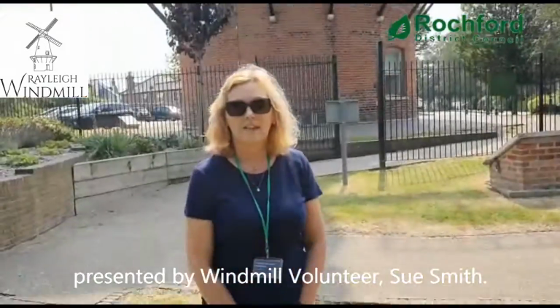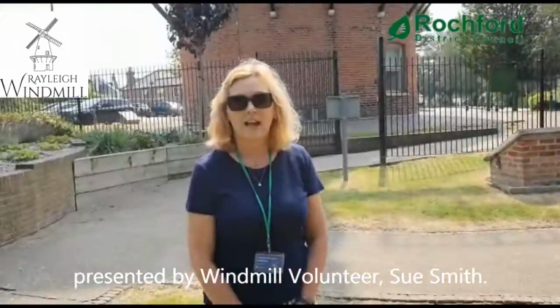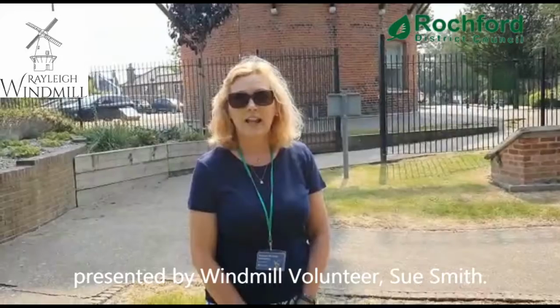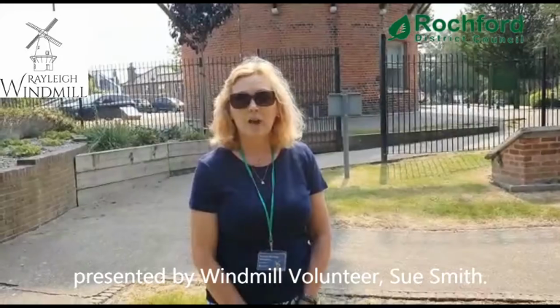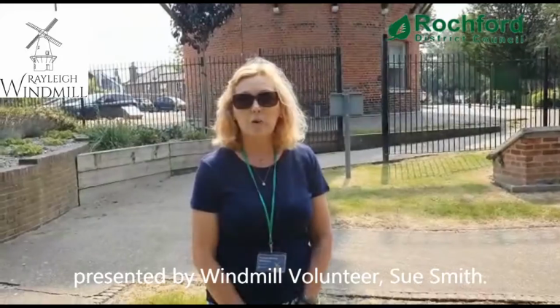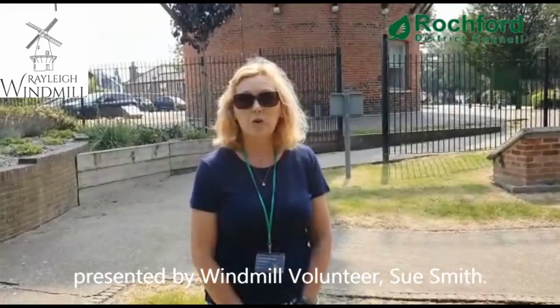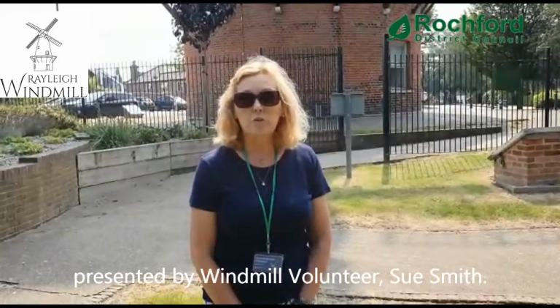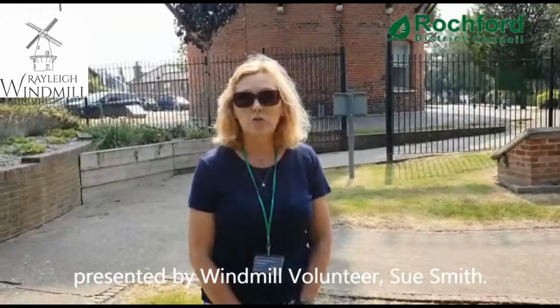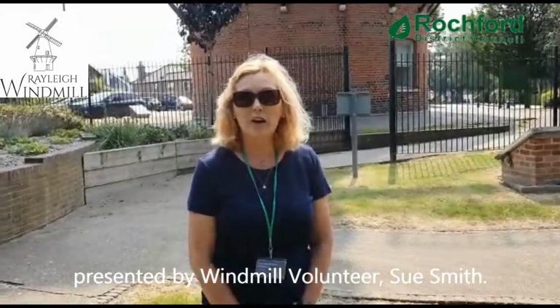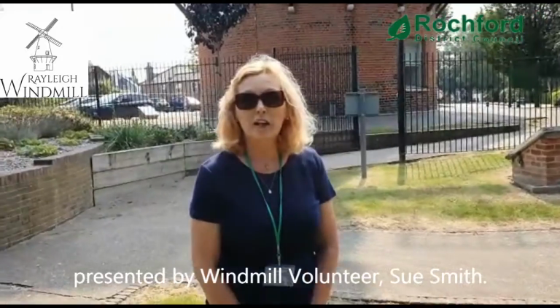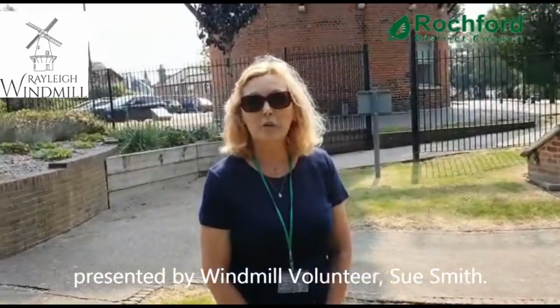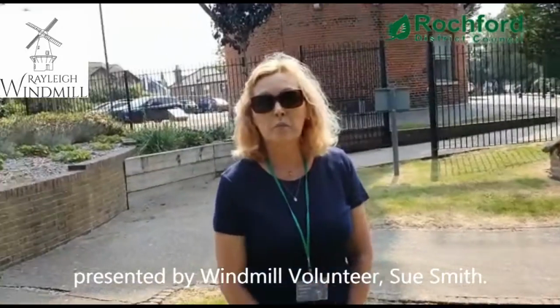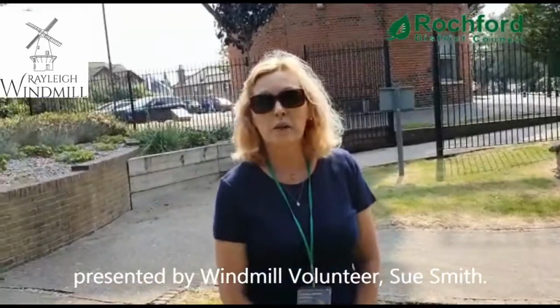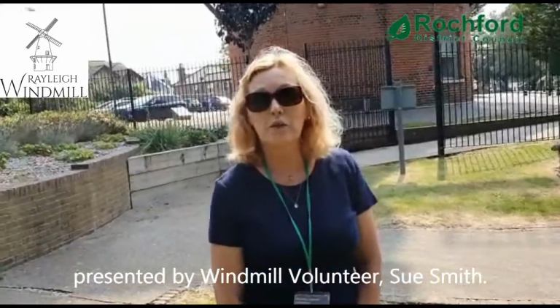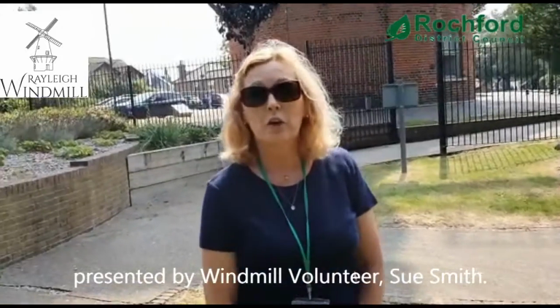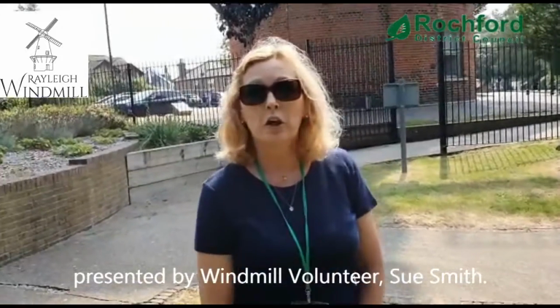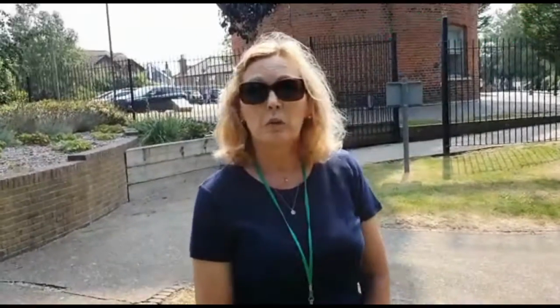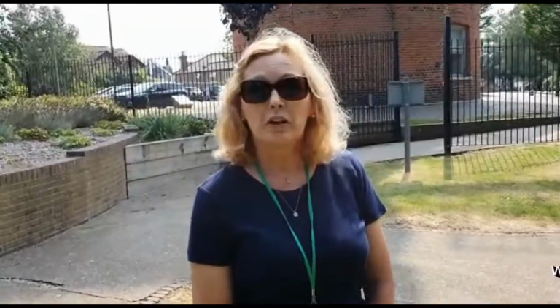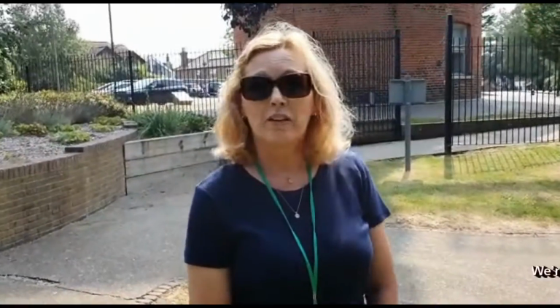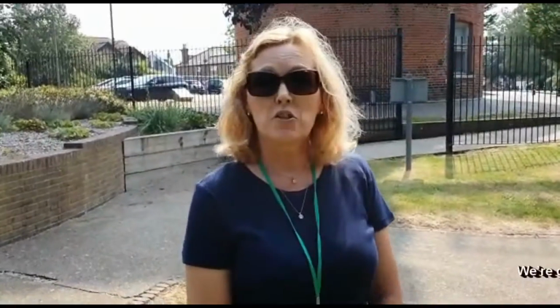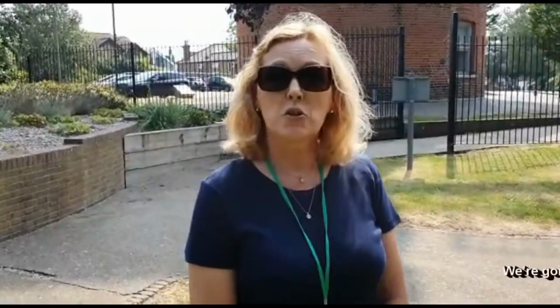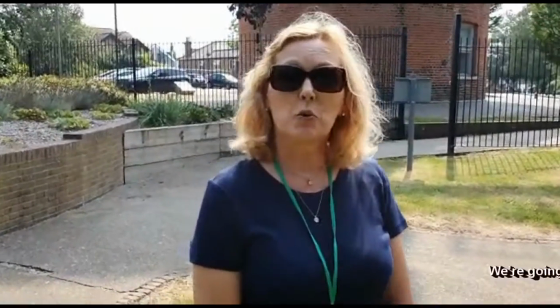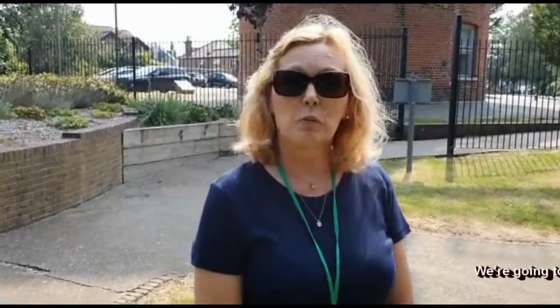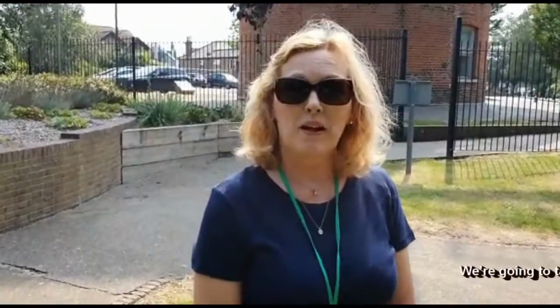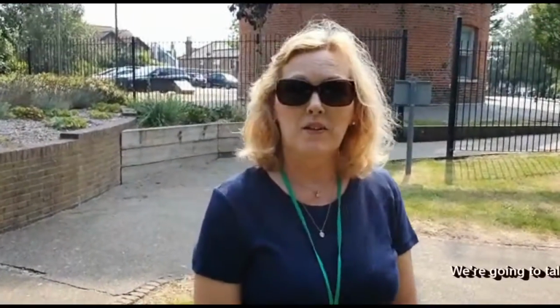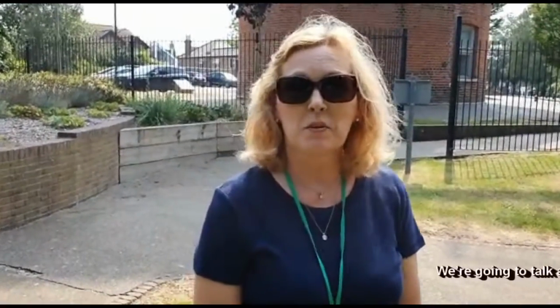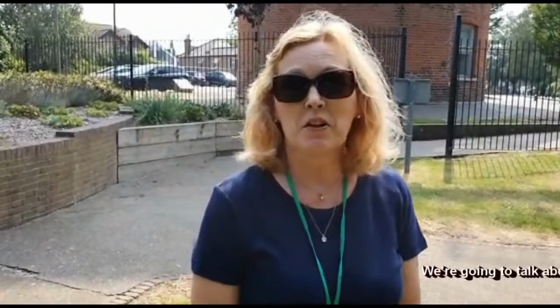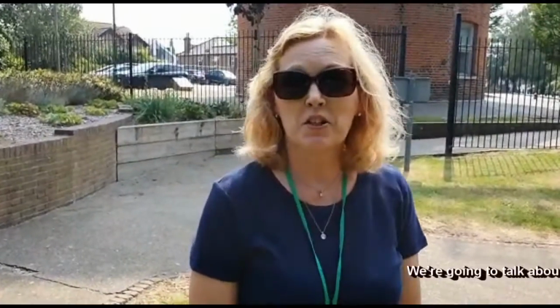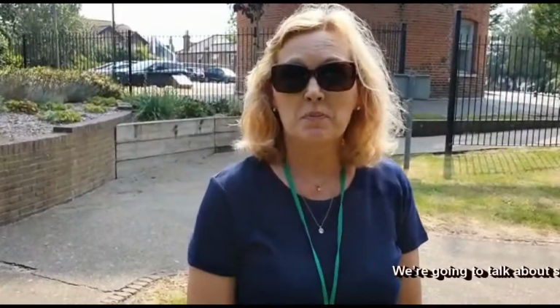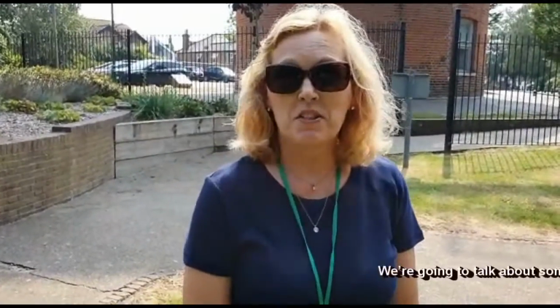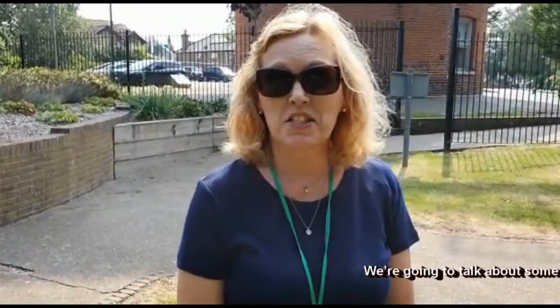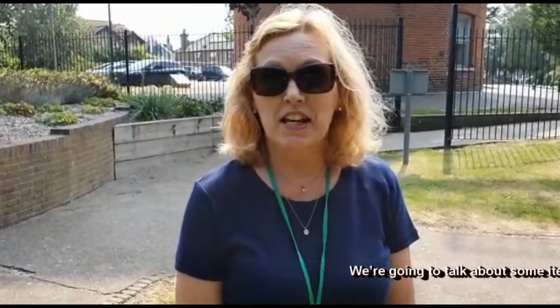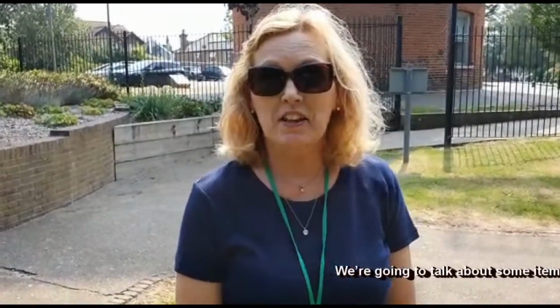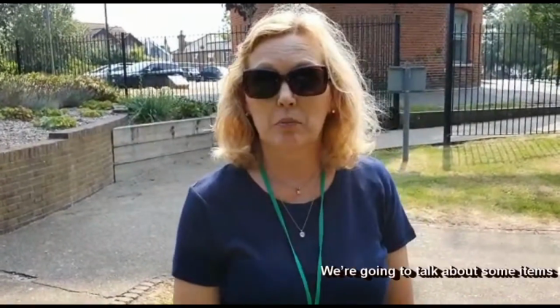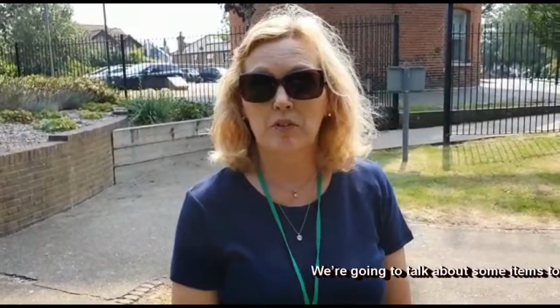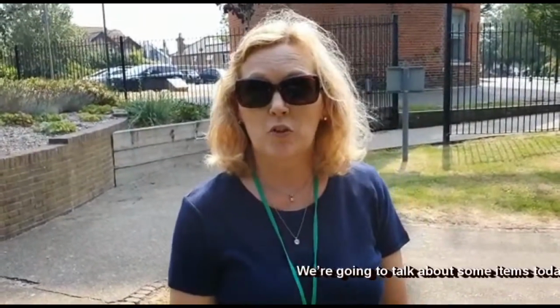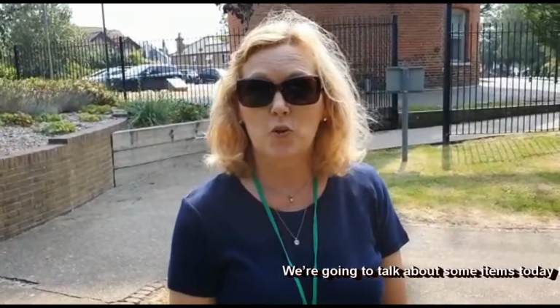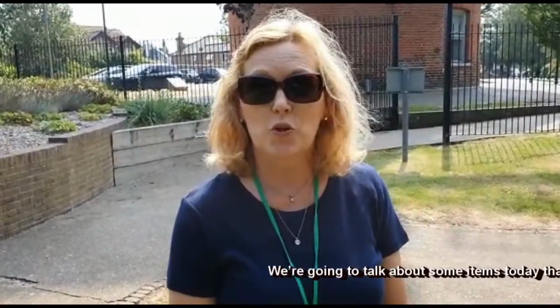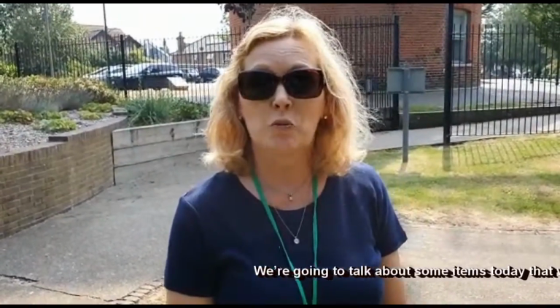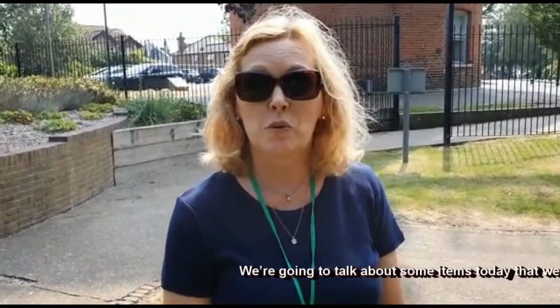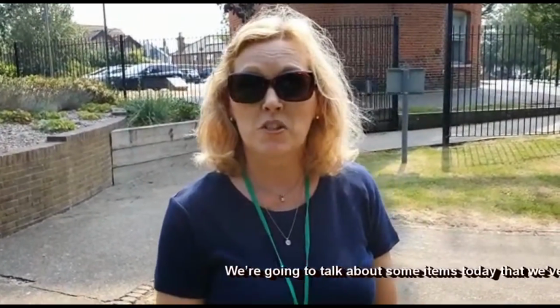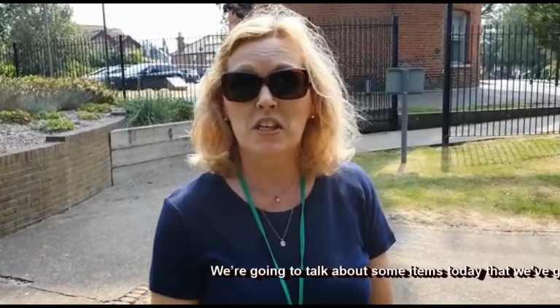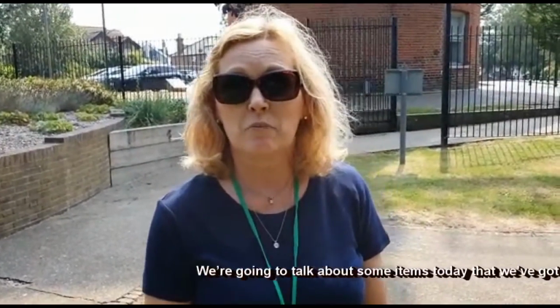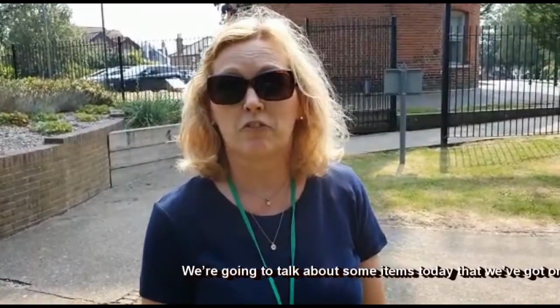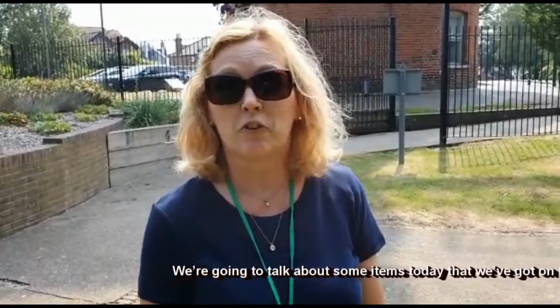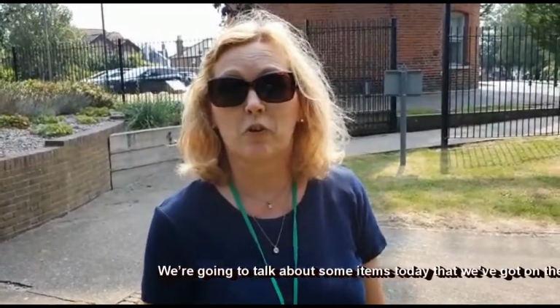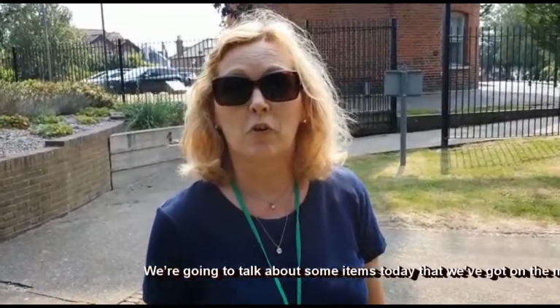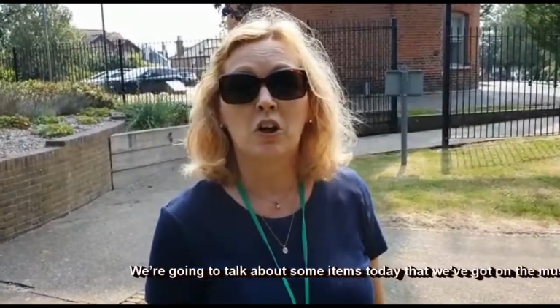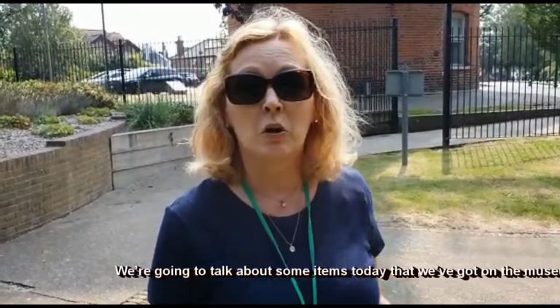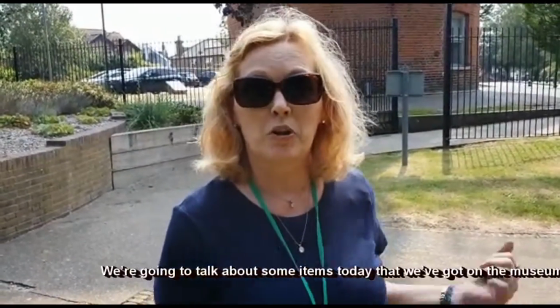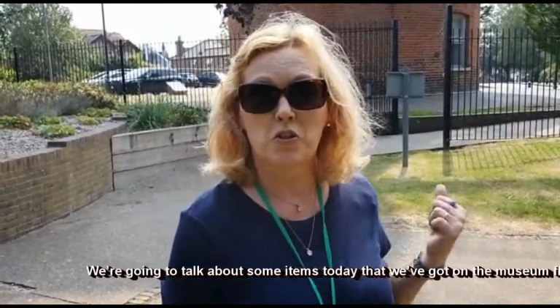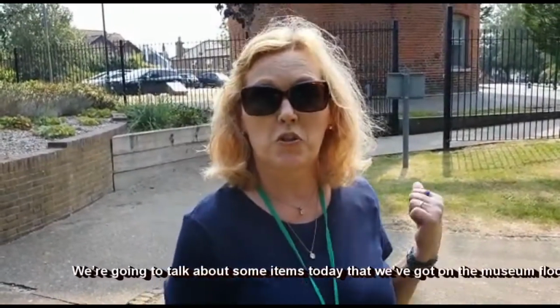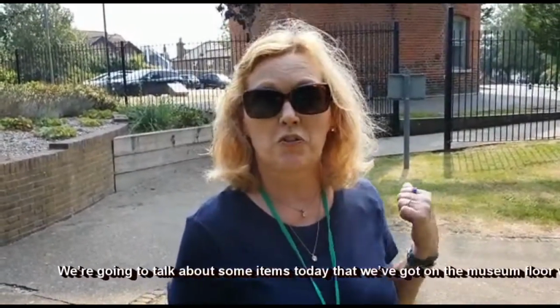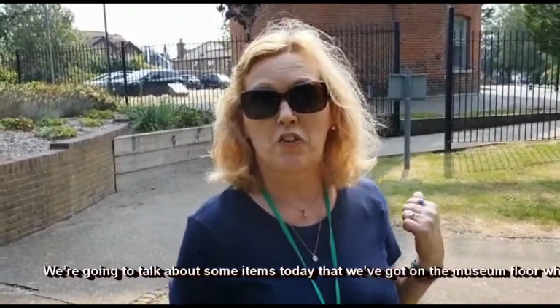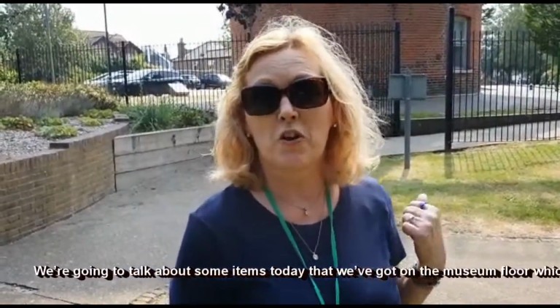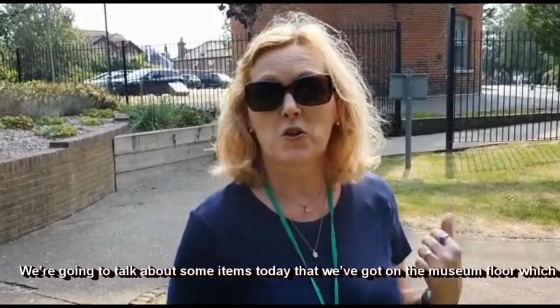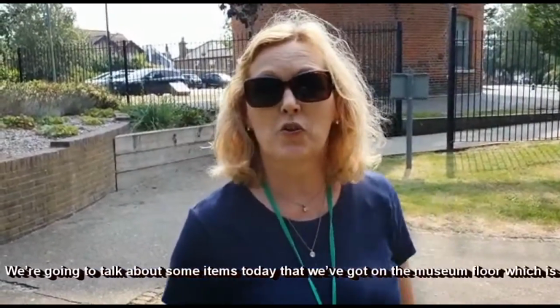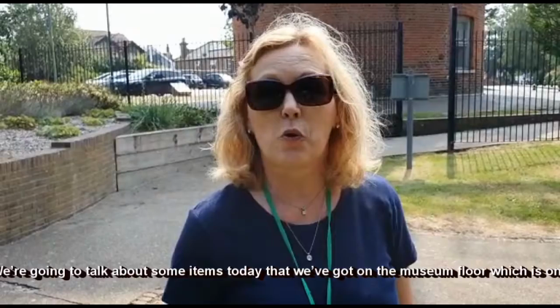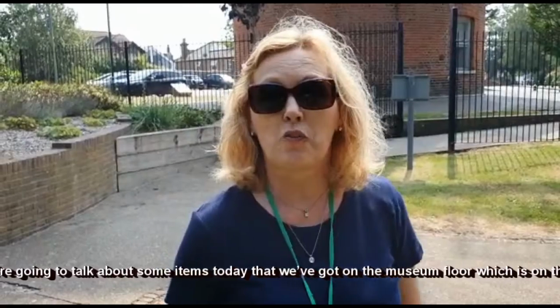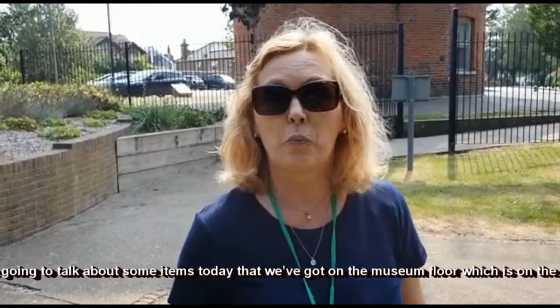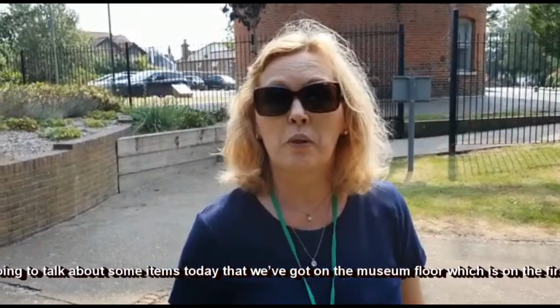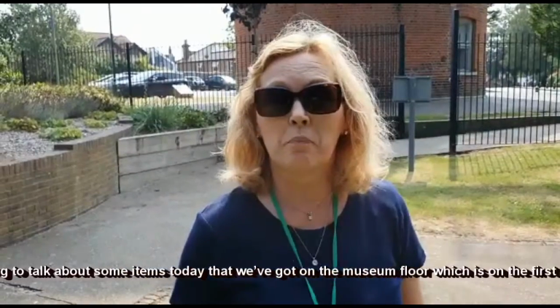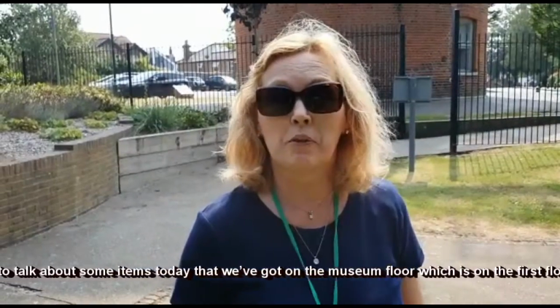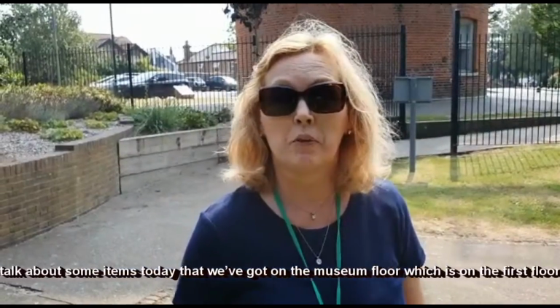Hello, welcome to Rayleigh Windmill. We're going to talk about some items today that we've got on the museum floor, which is on the first floor of the windmill.